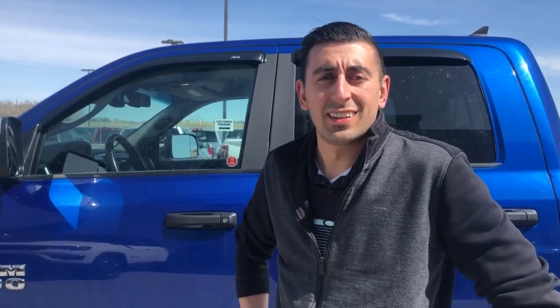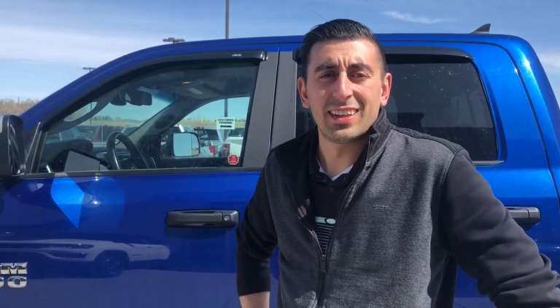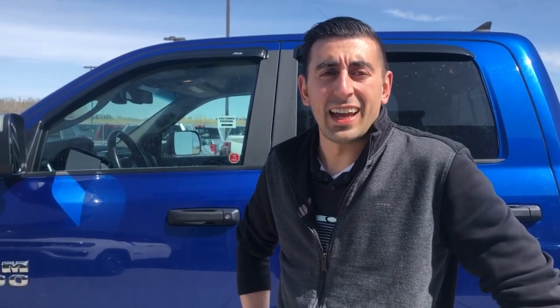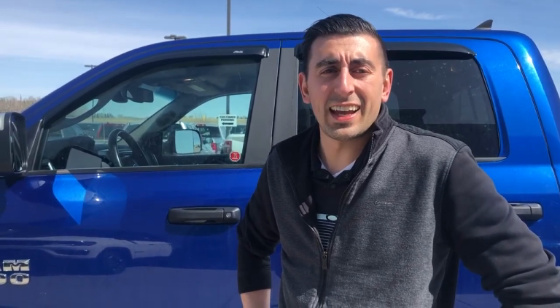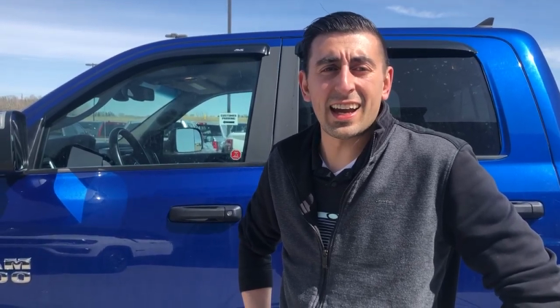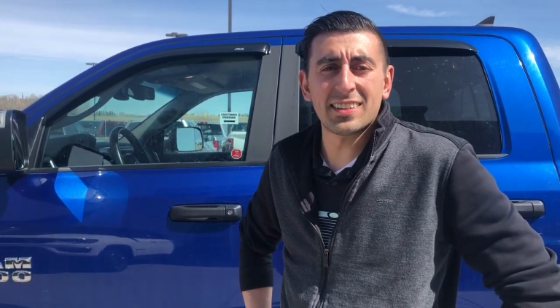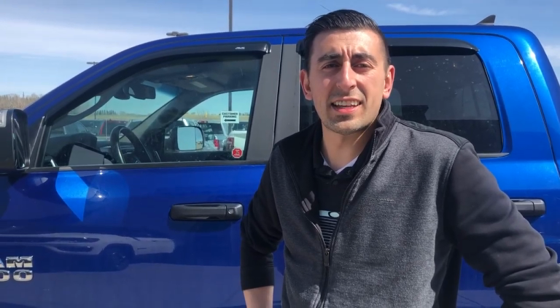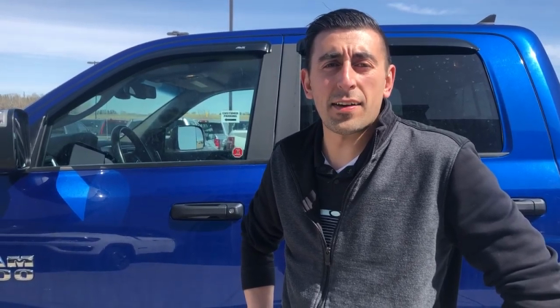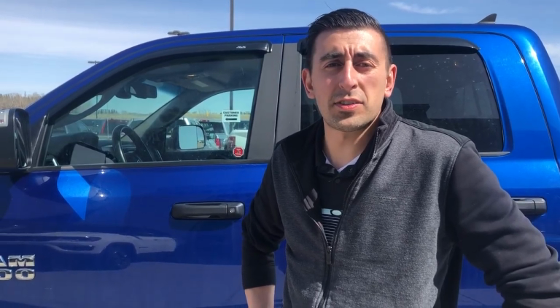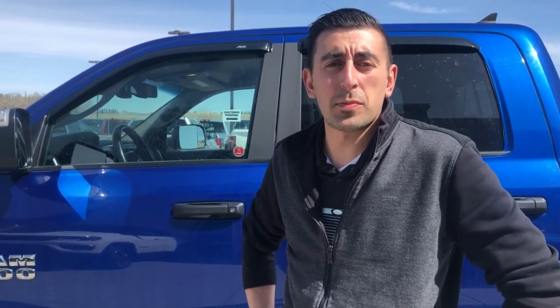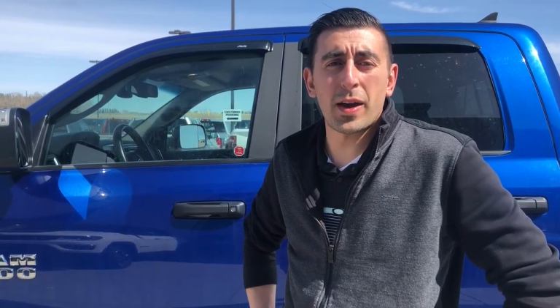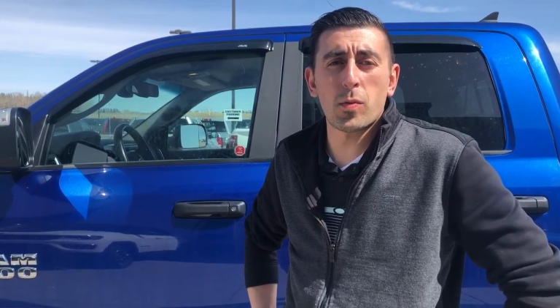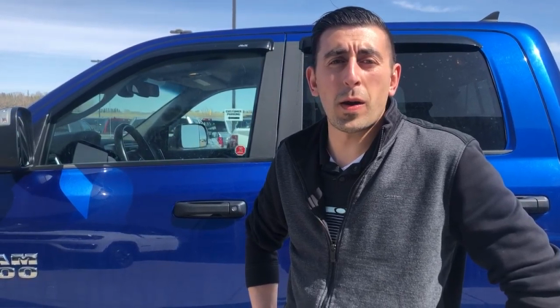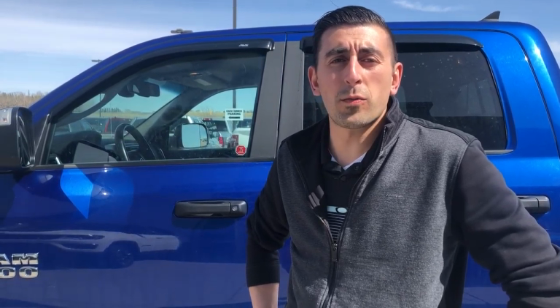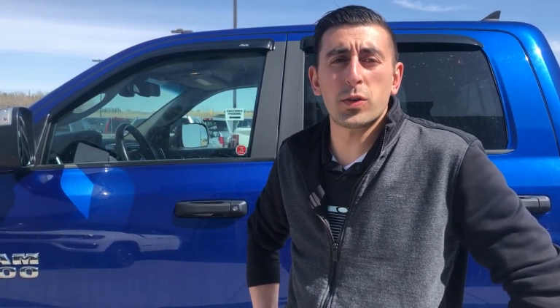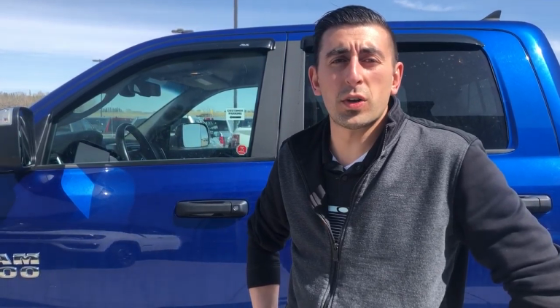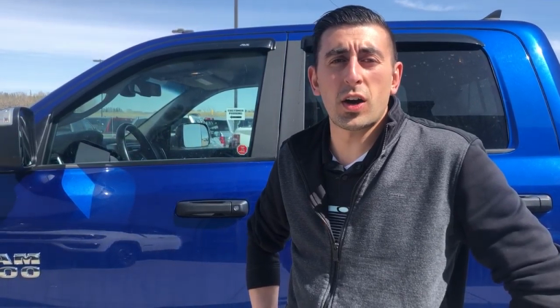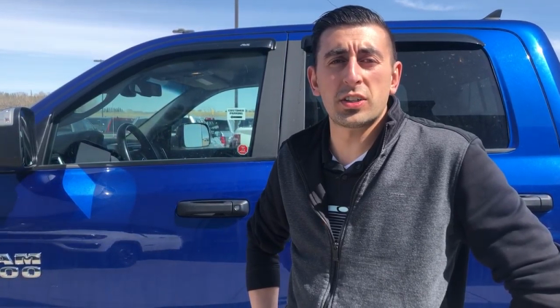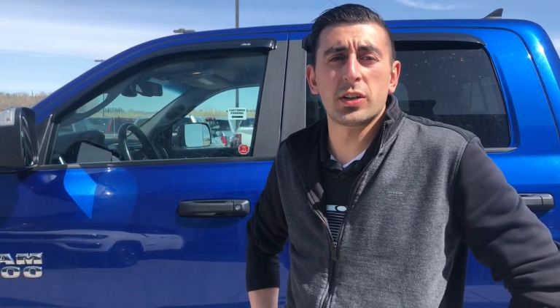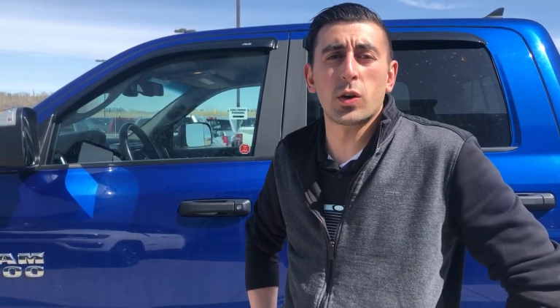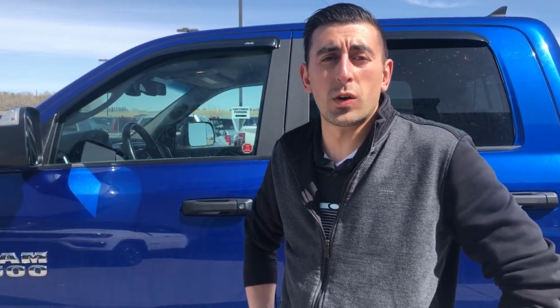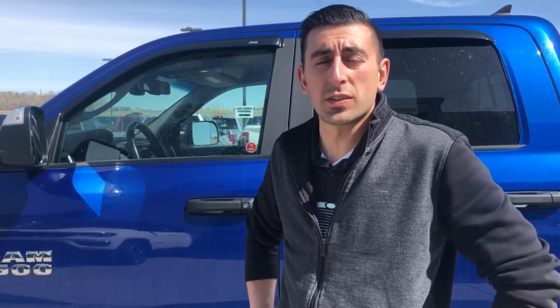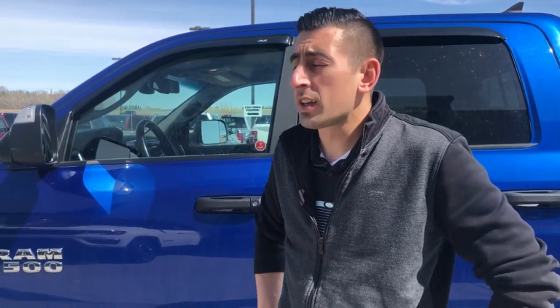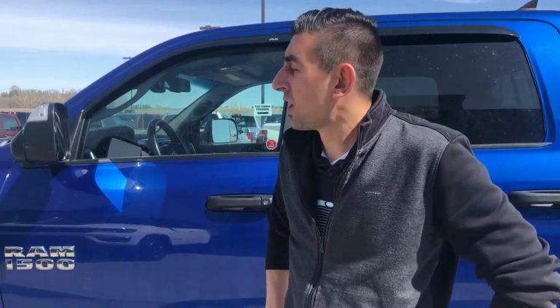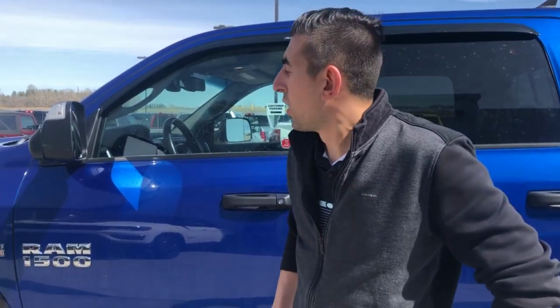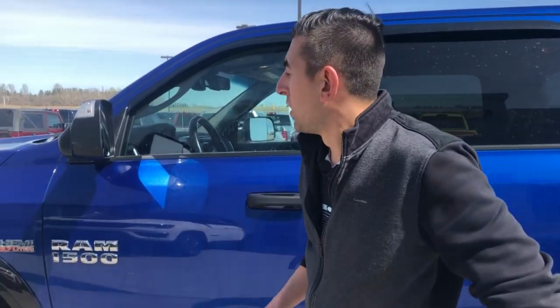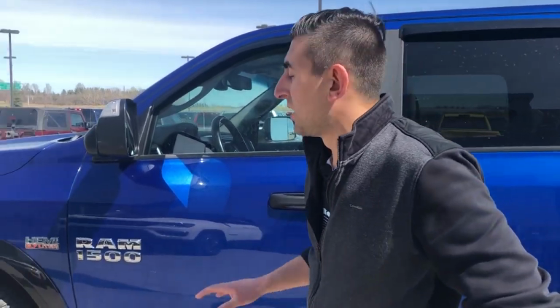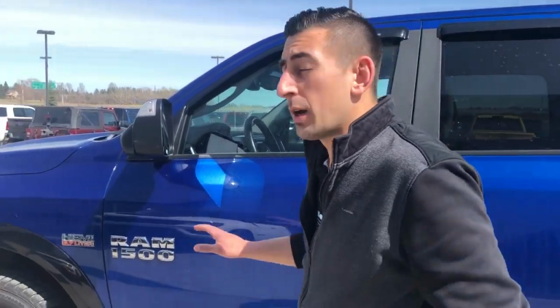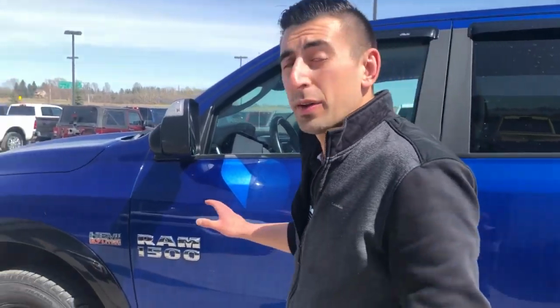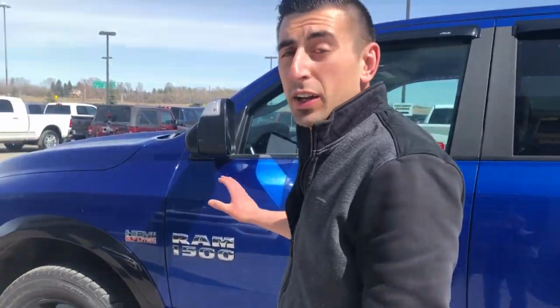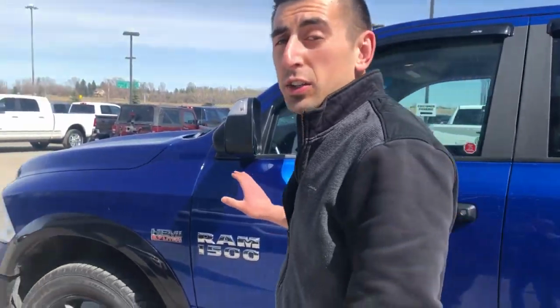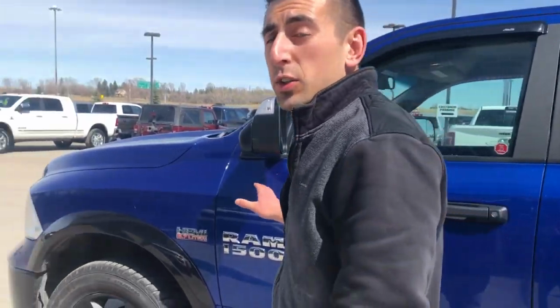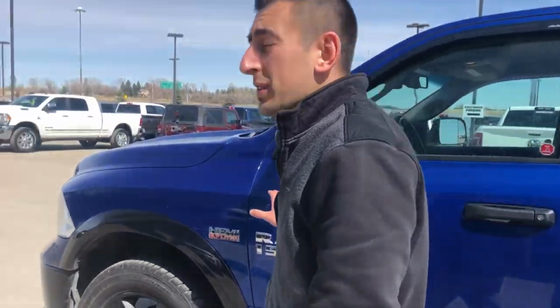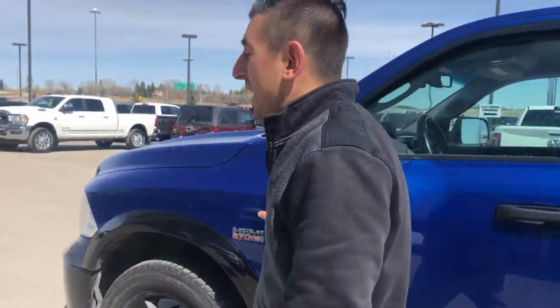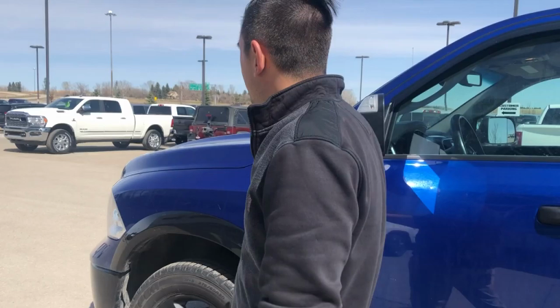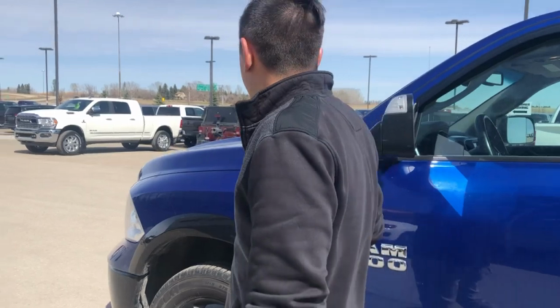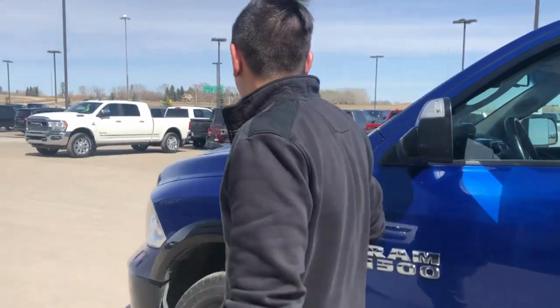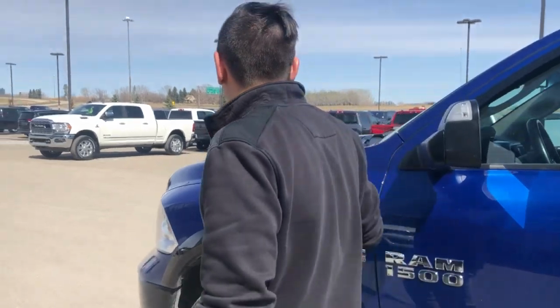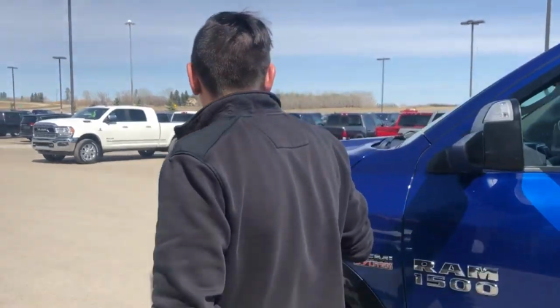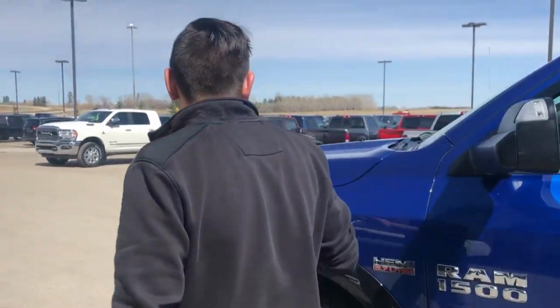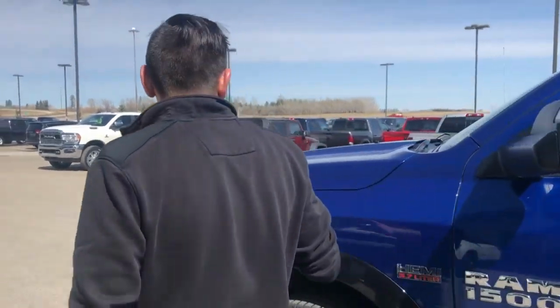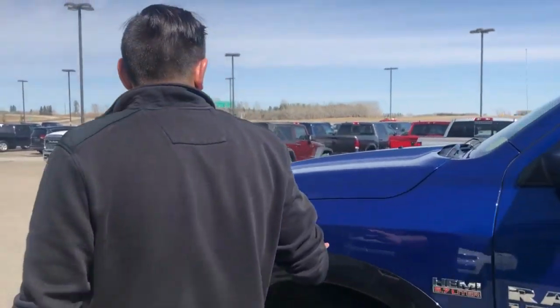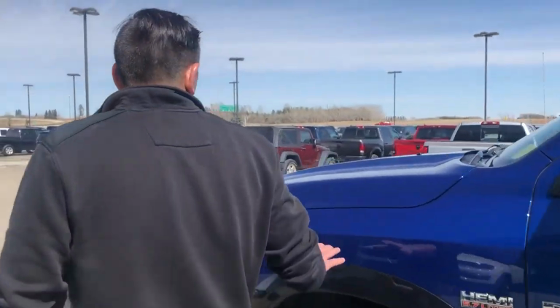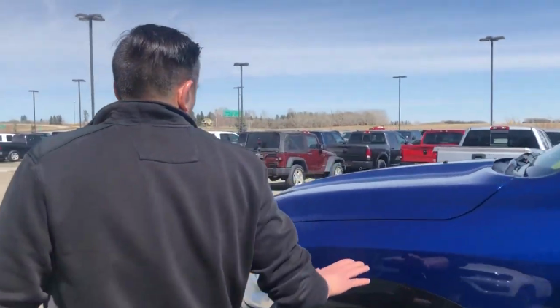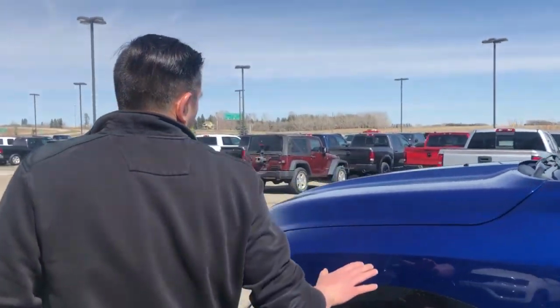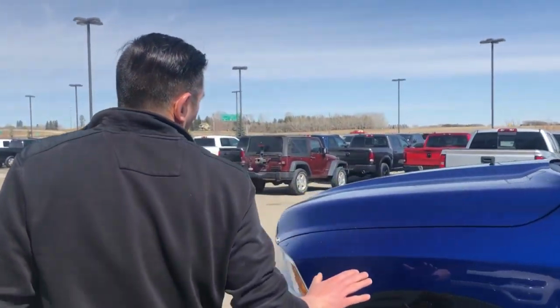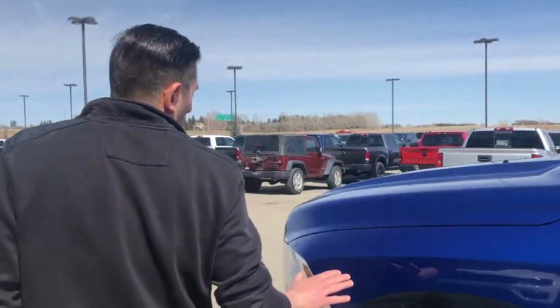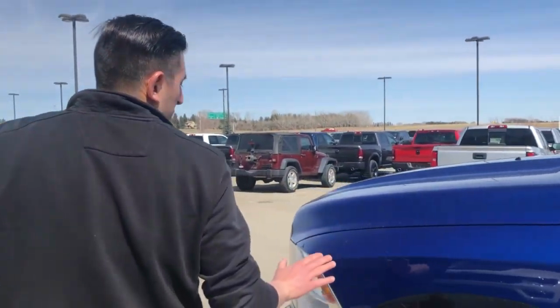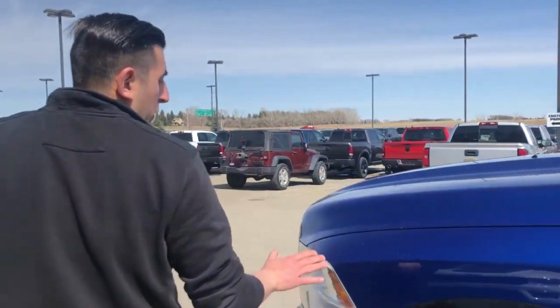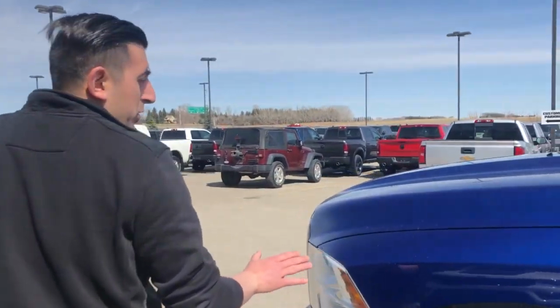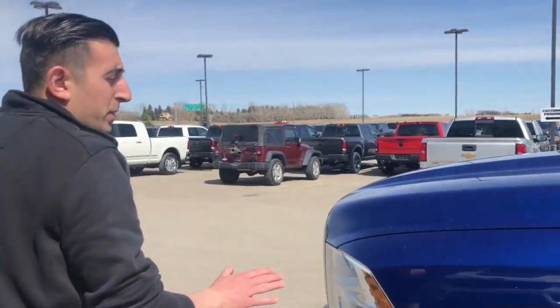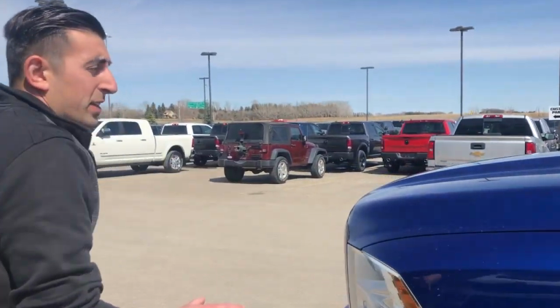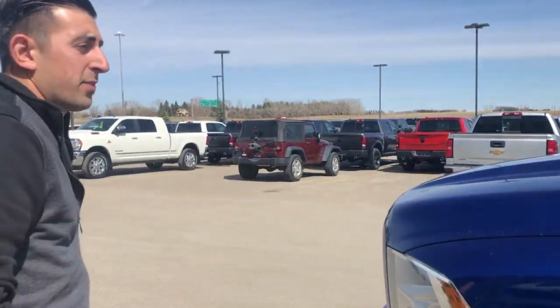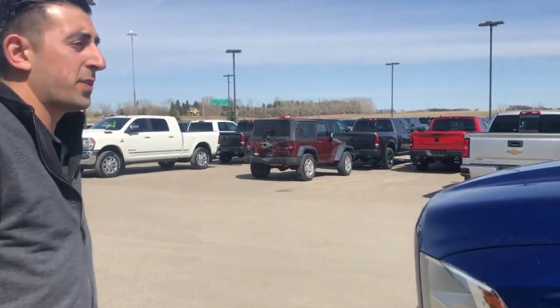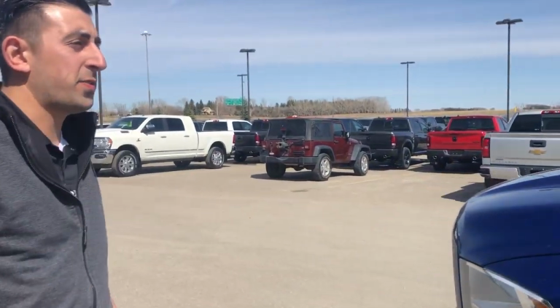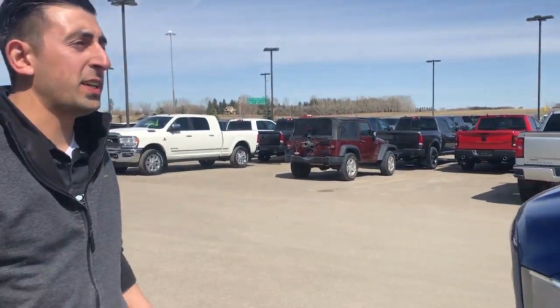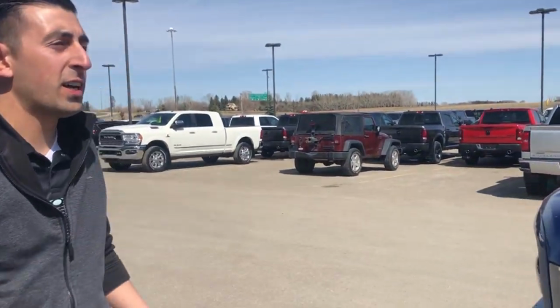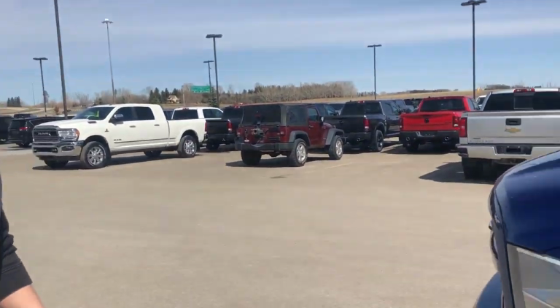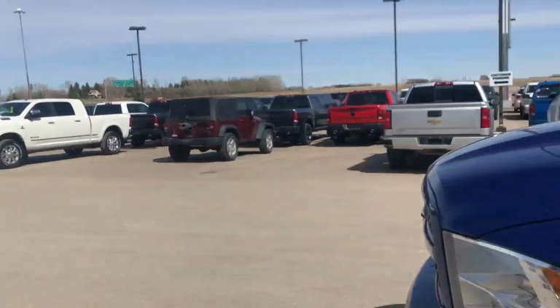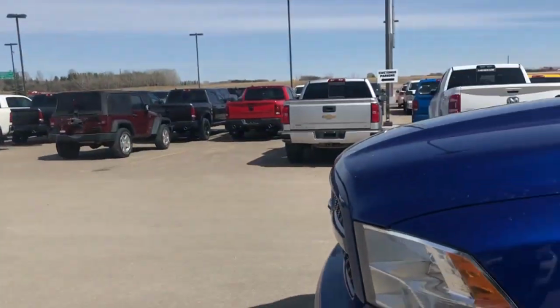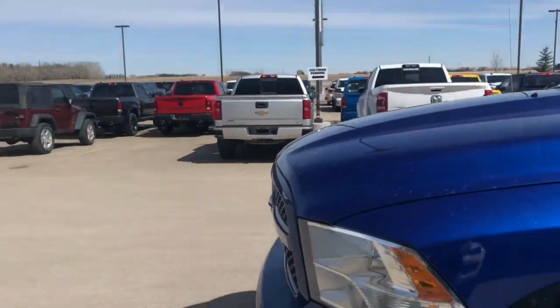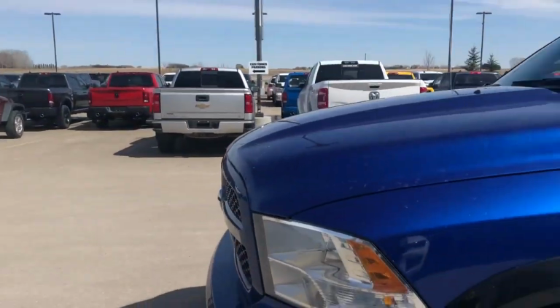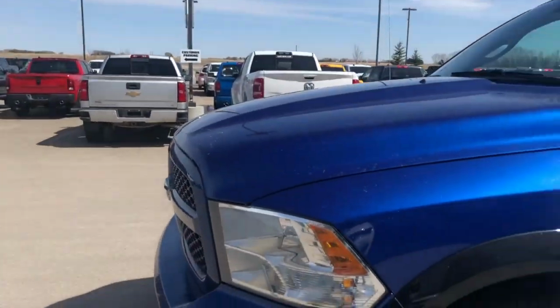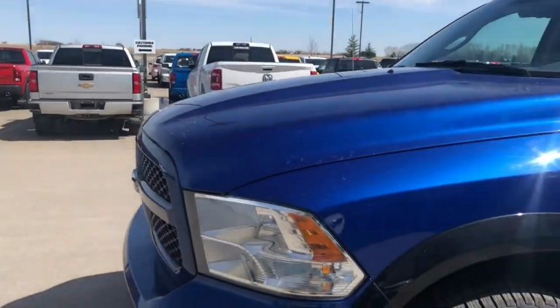Hey guys, Davin Simeo, Mountain View Dodge here in Olds. Today we've got a 2018 Outdoorsman 1500 Crew Cab.